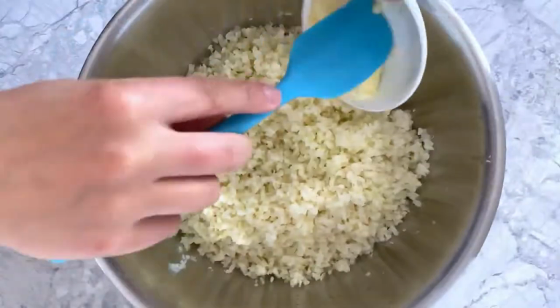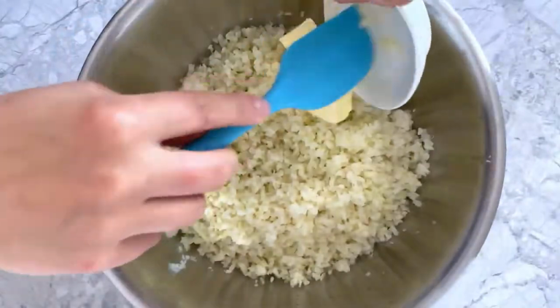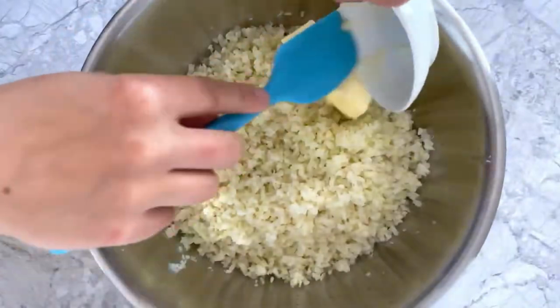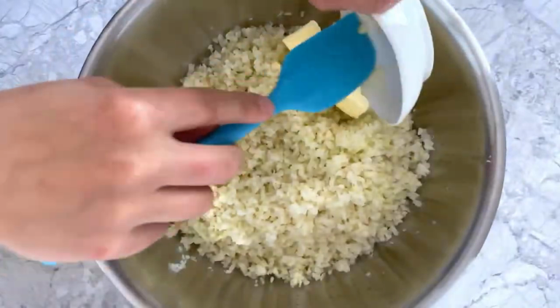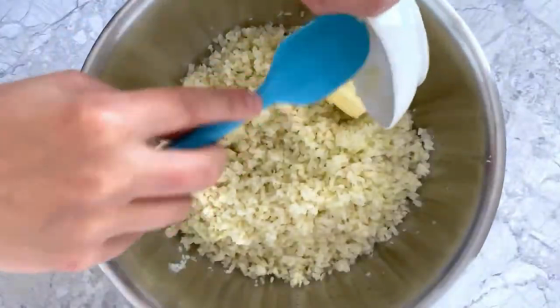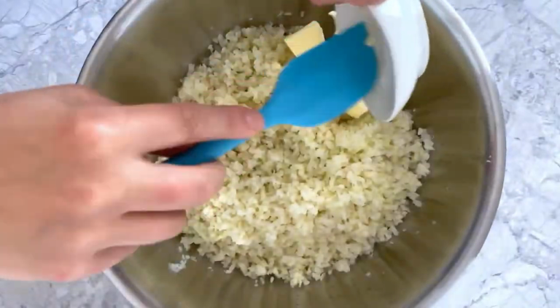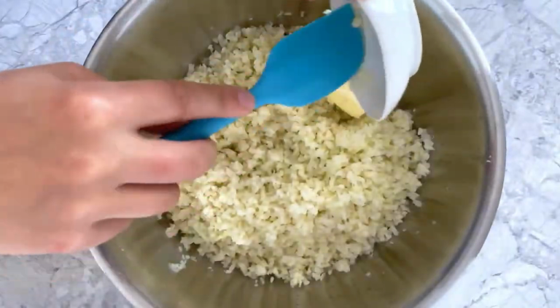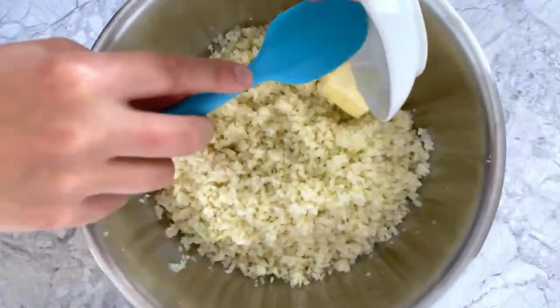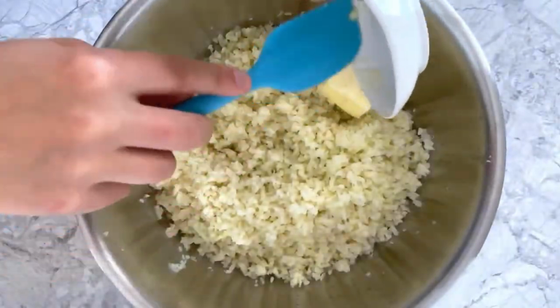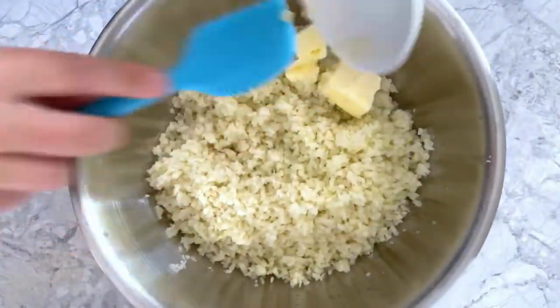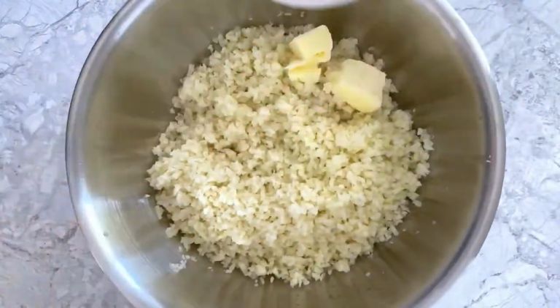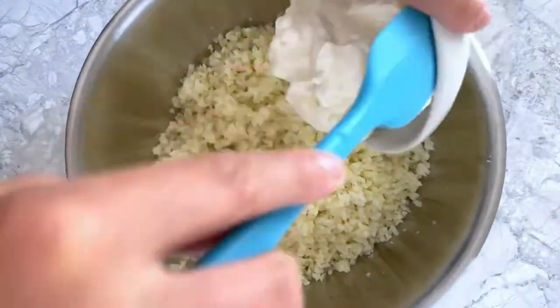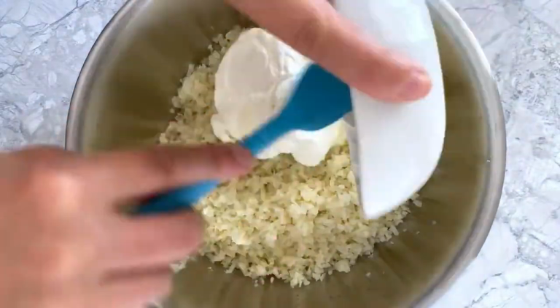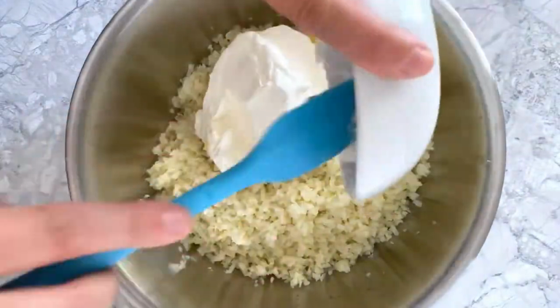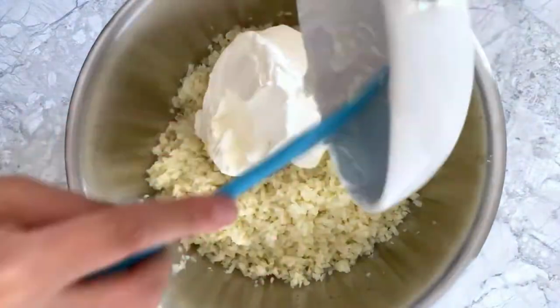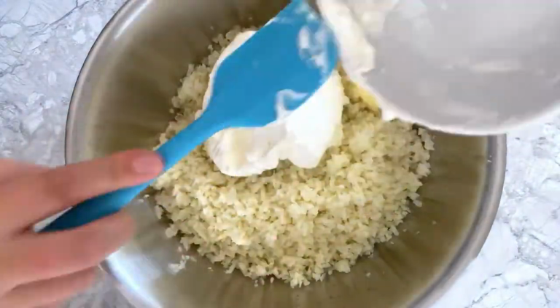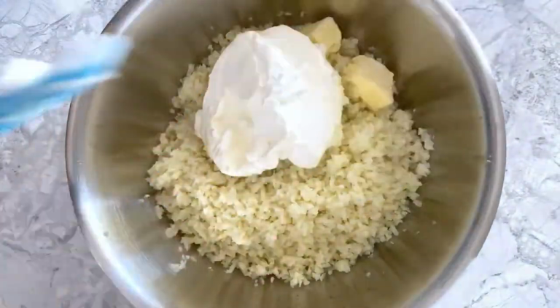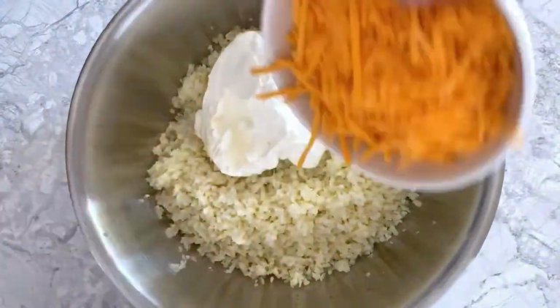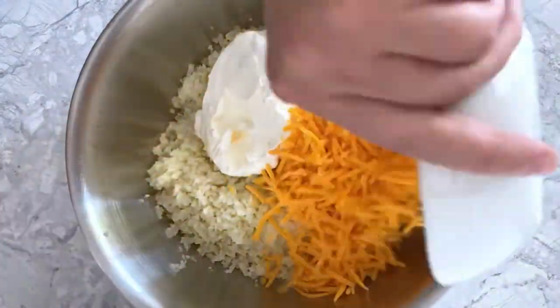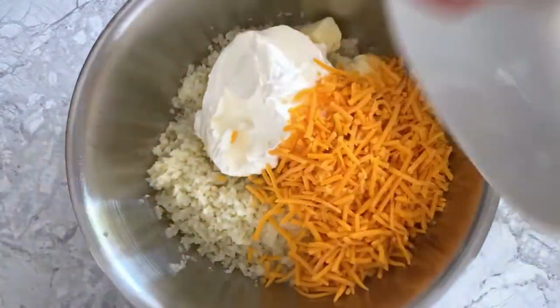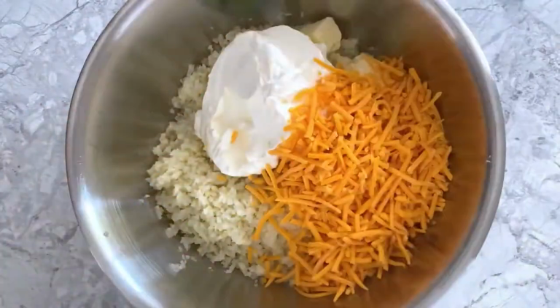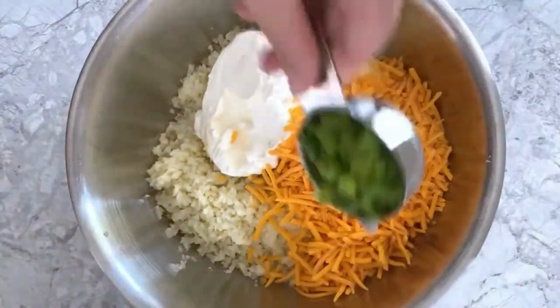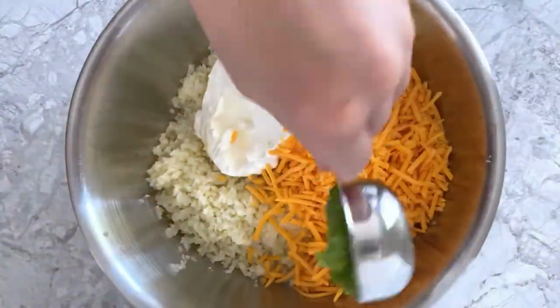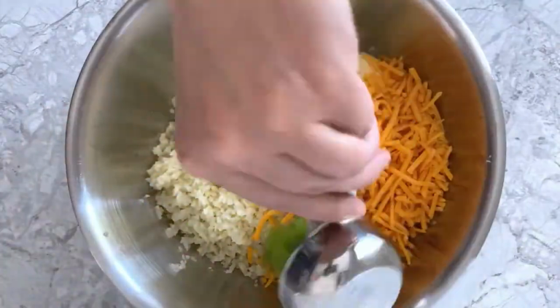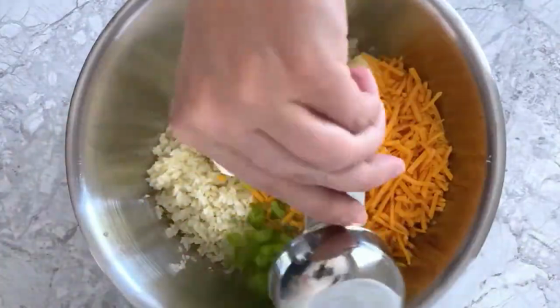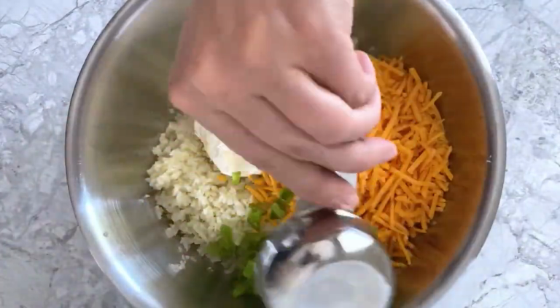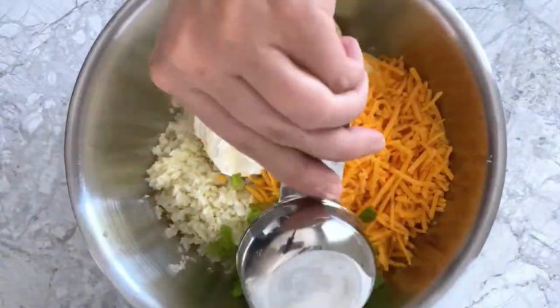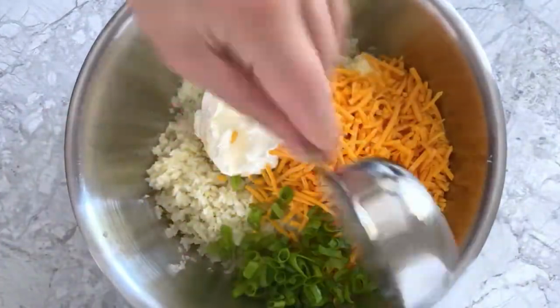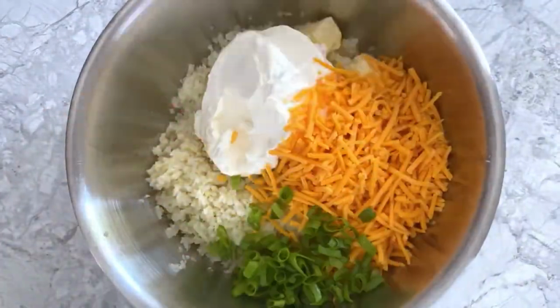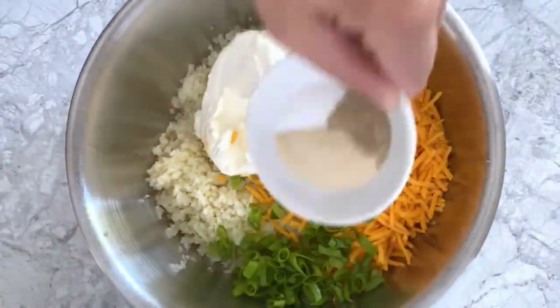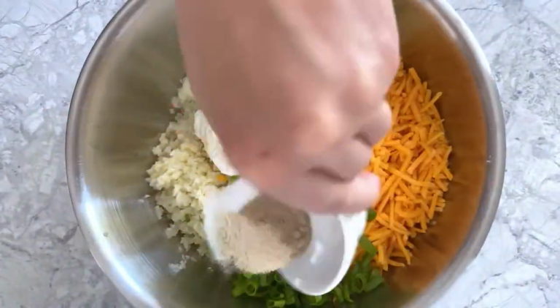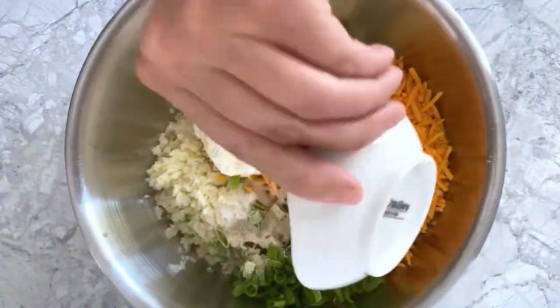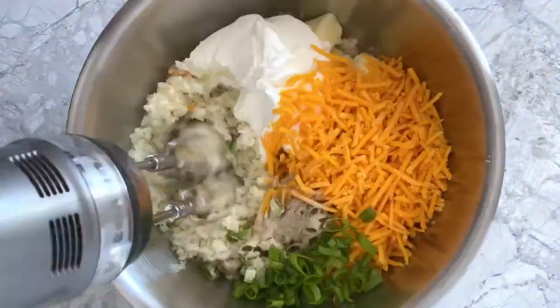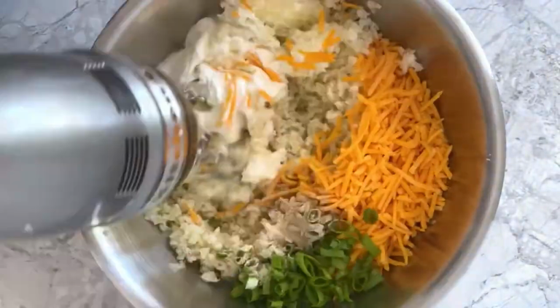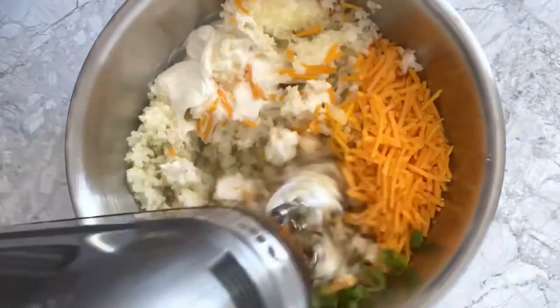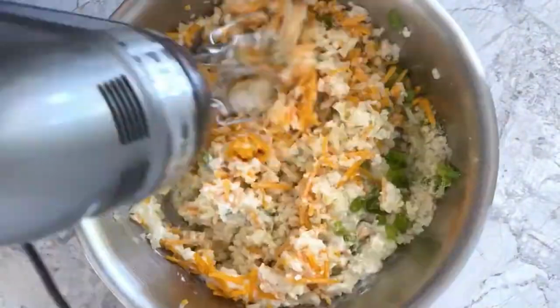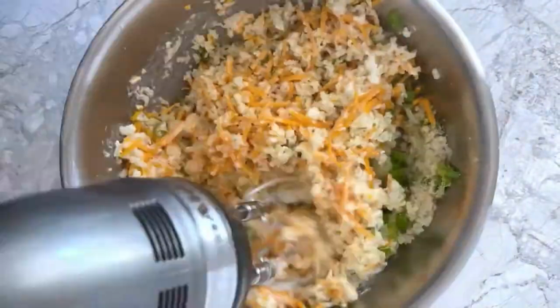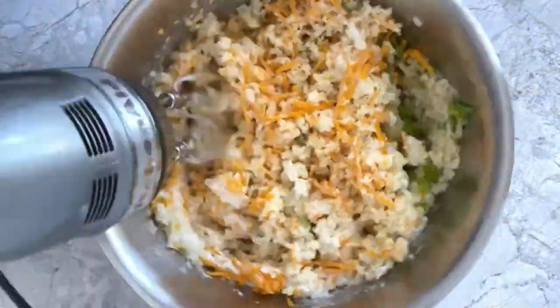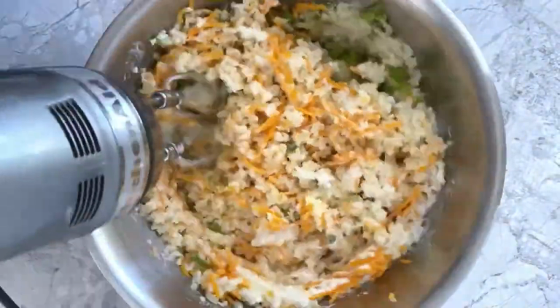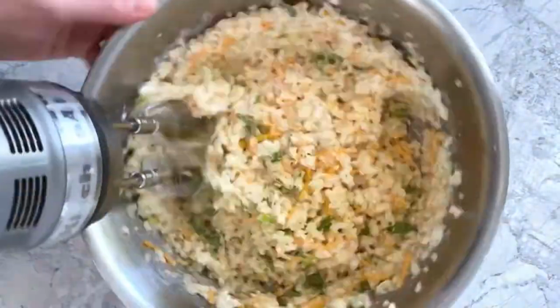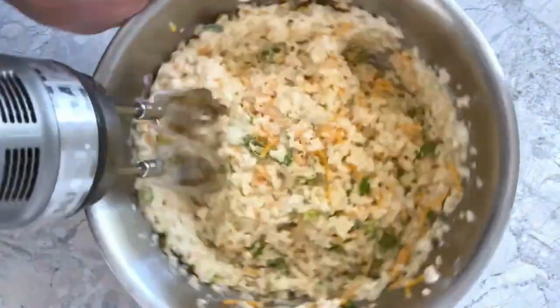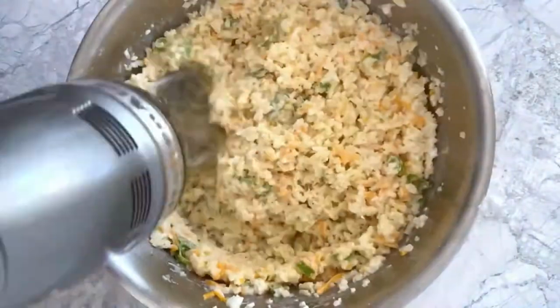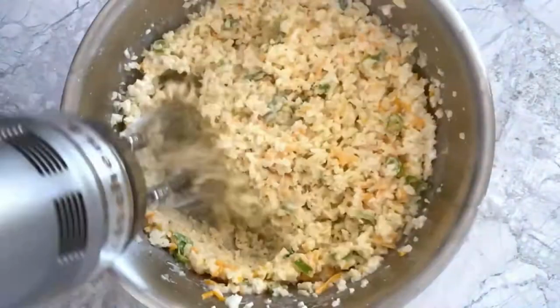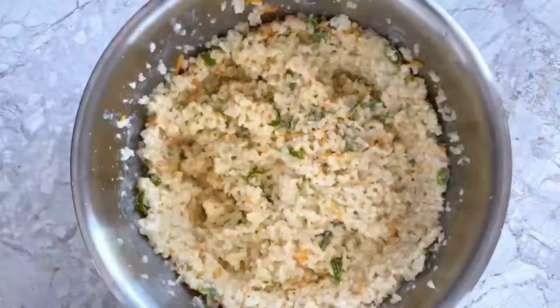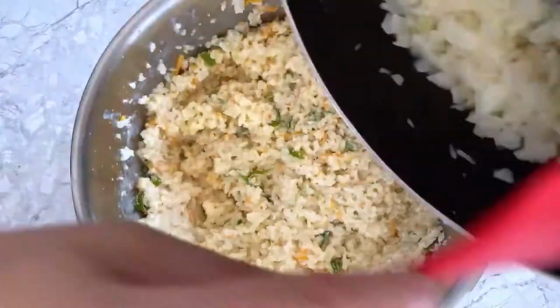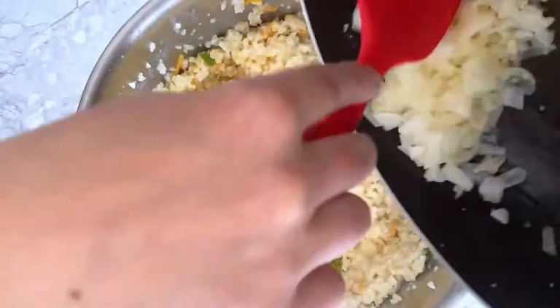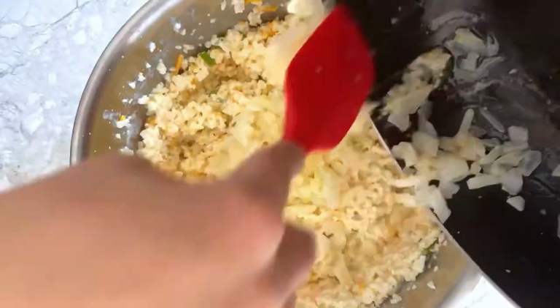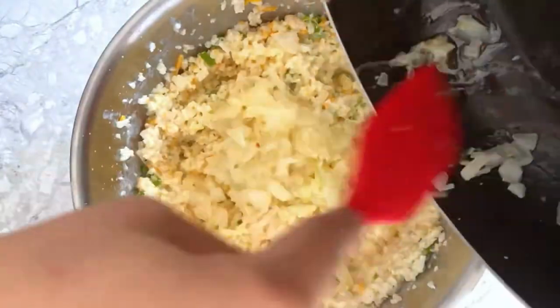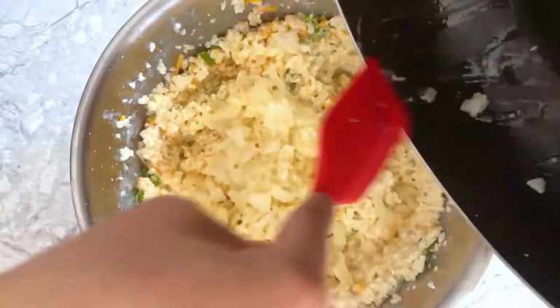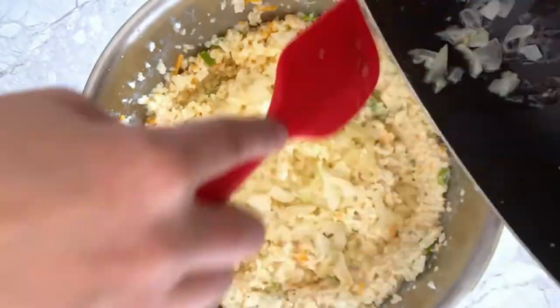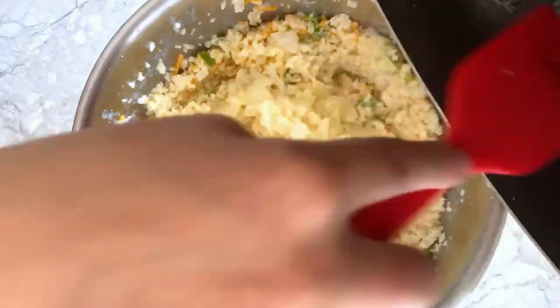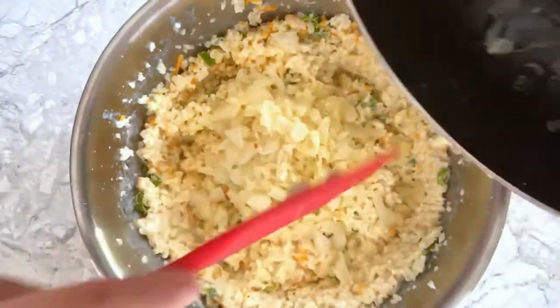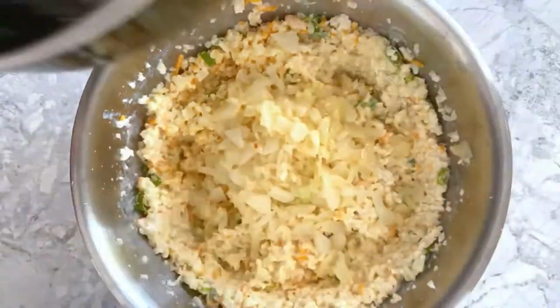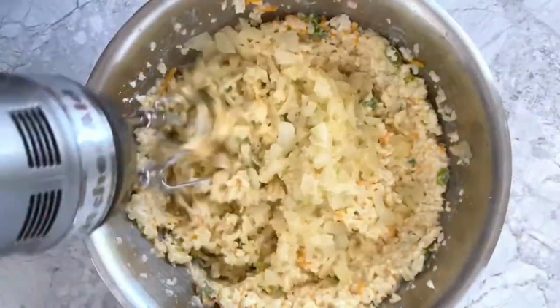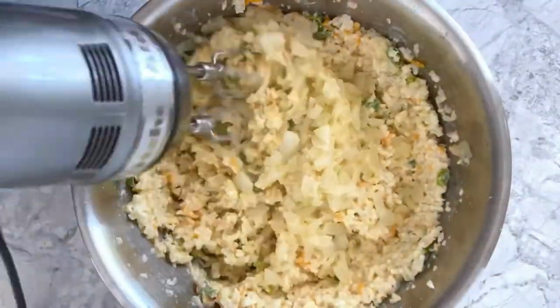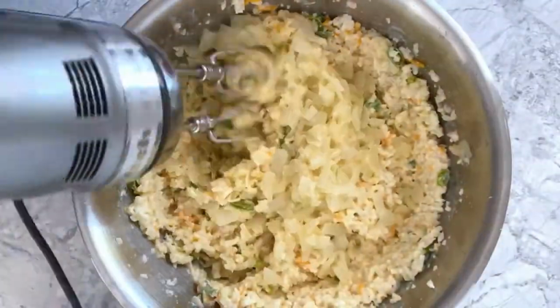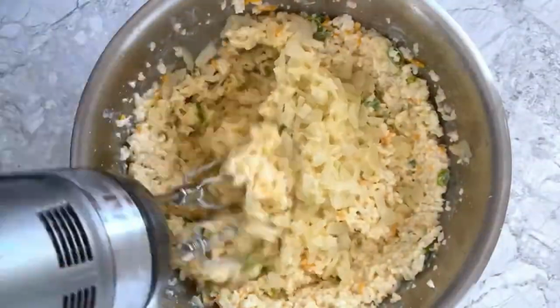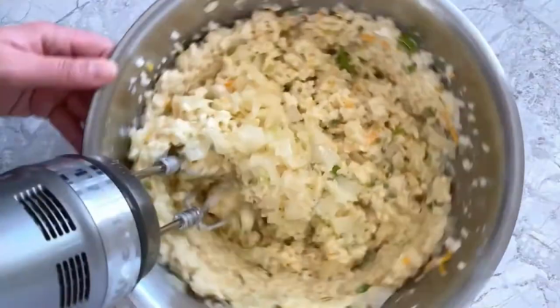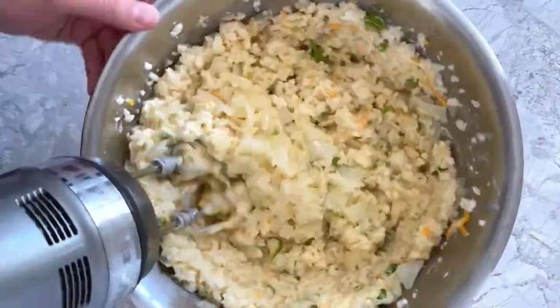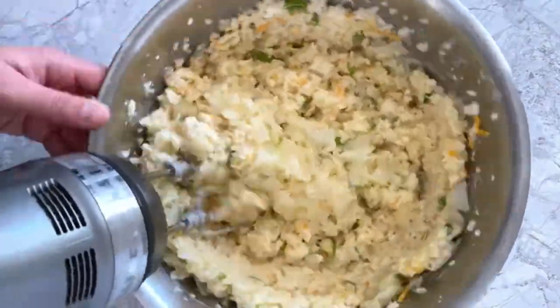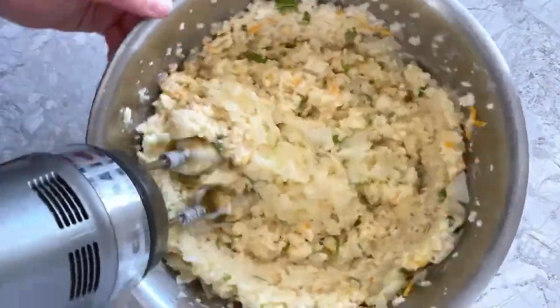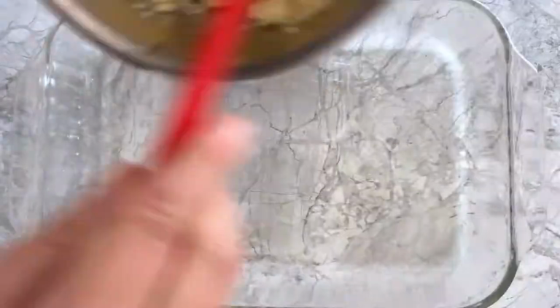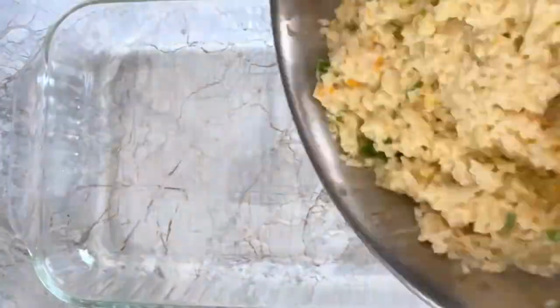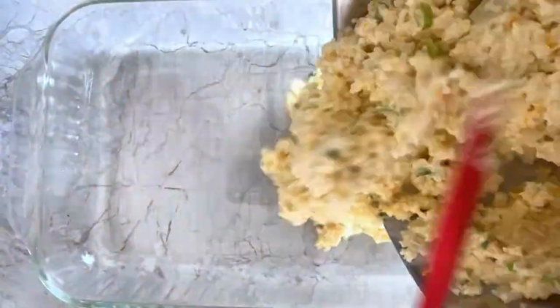Add the cauliflower rice, butter, sour cream, cheddar cheese, green onions, and spices to a mixing bowl and mix that together before adding the onion and garlic and mixing again.